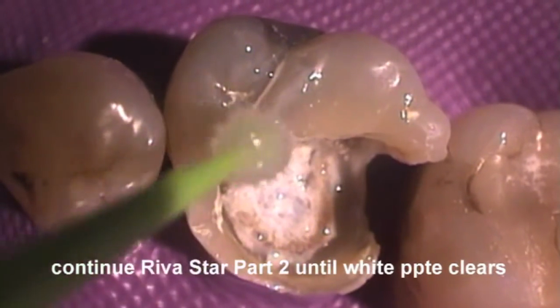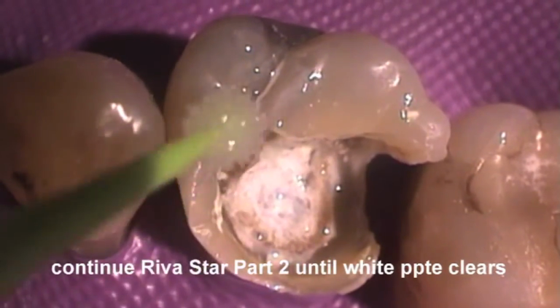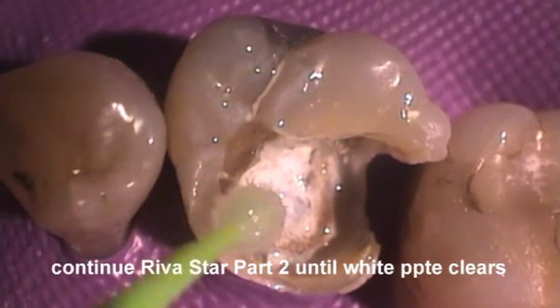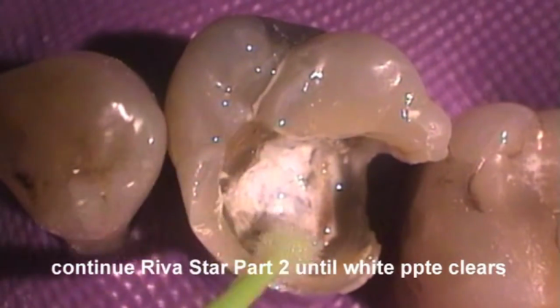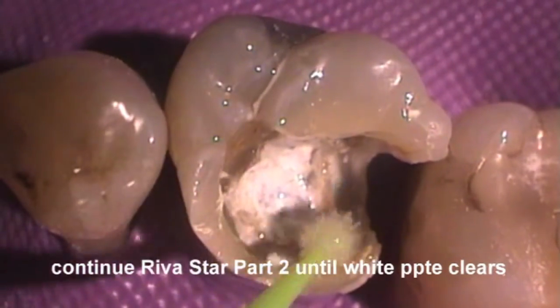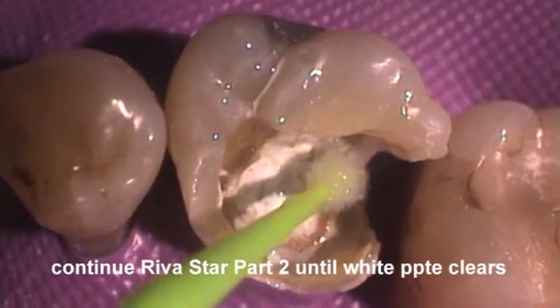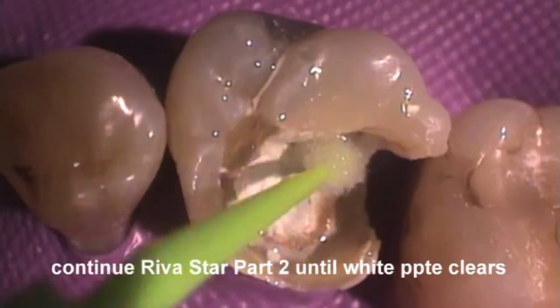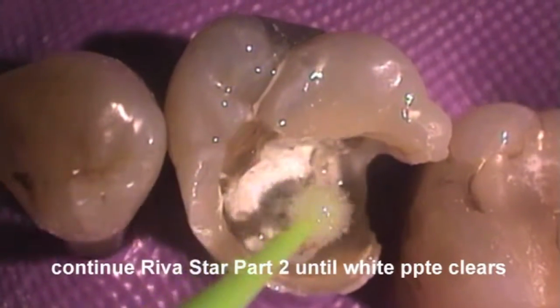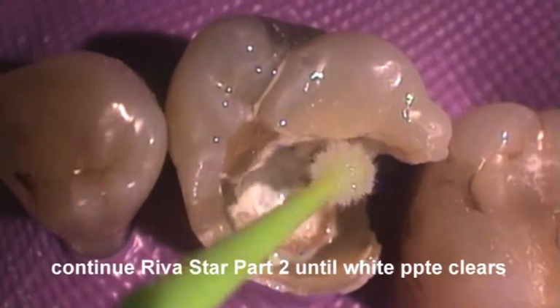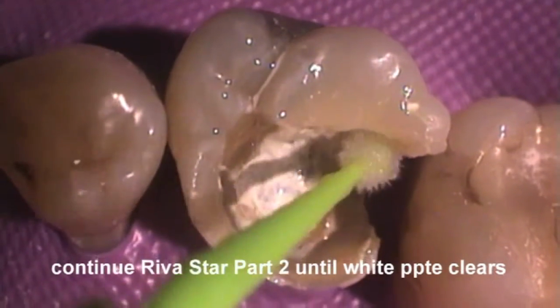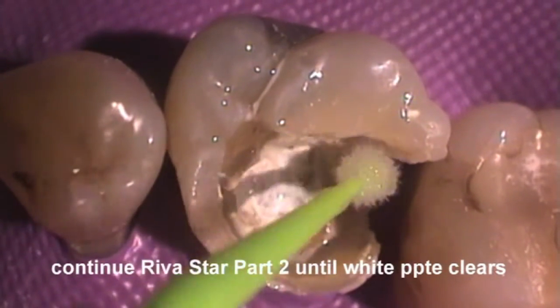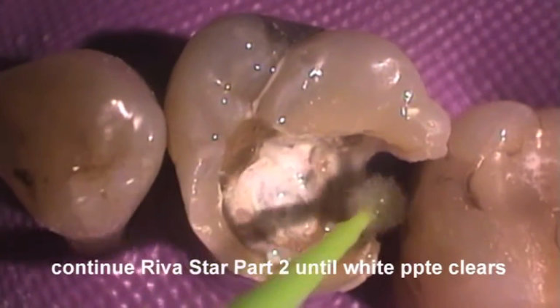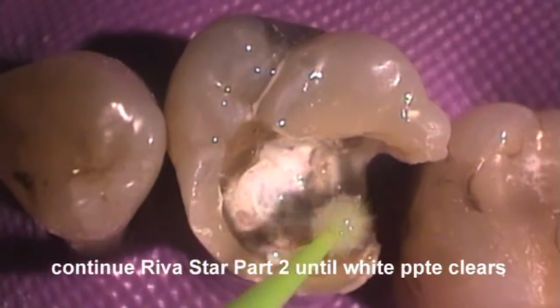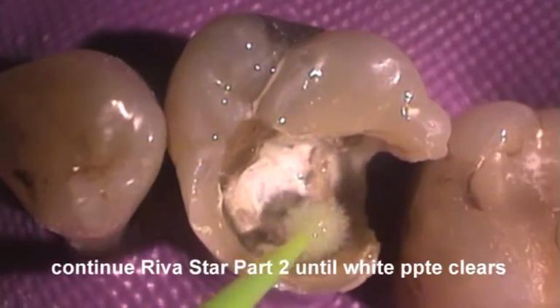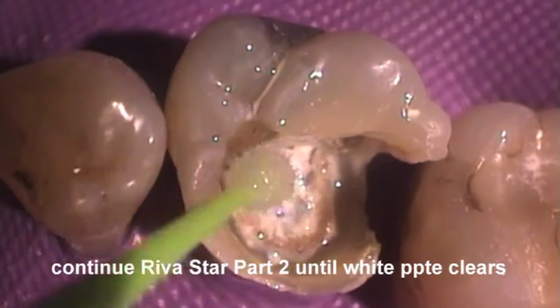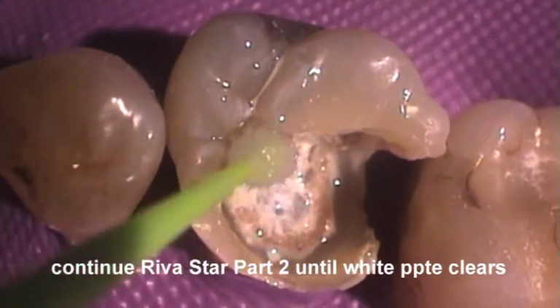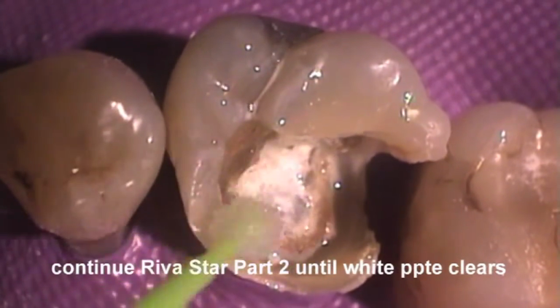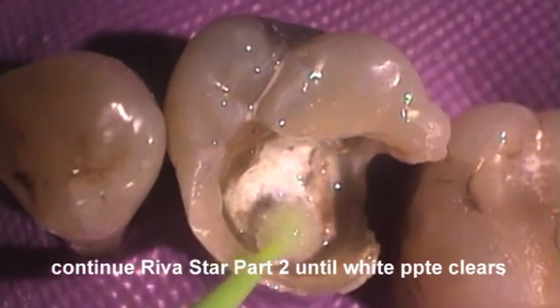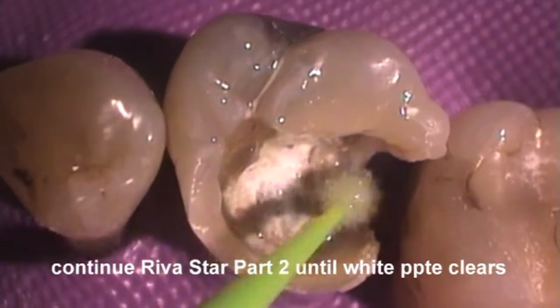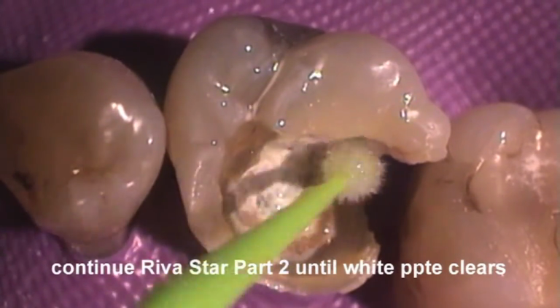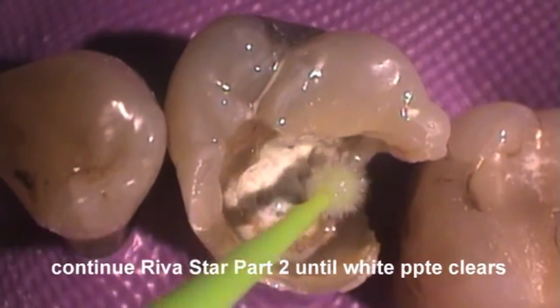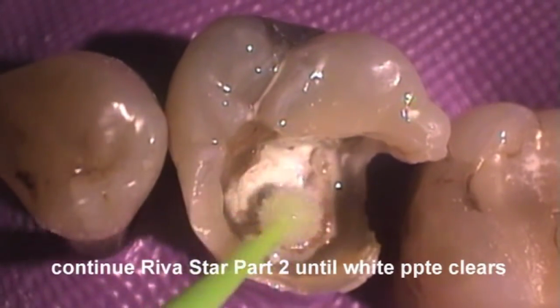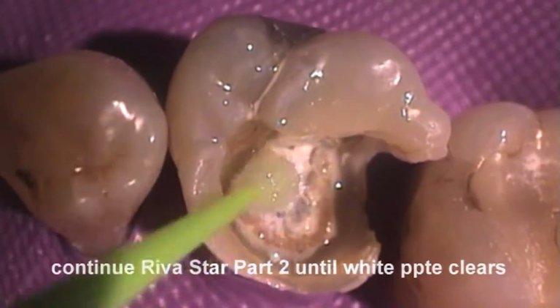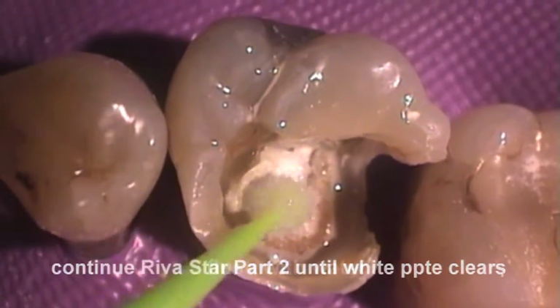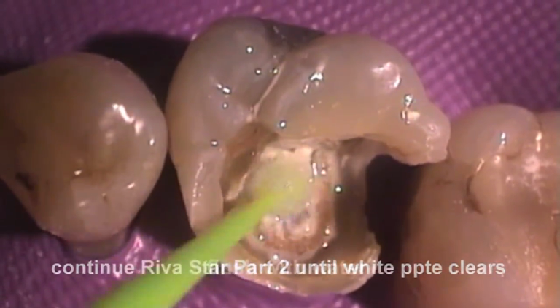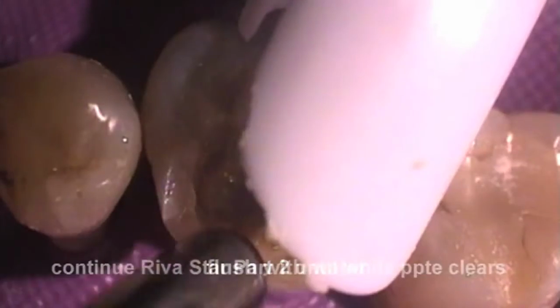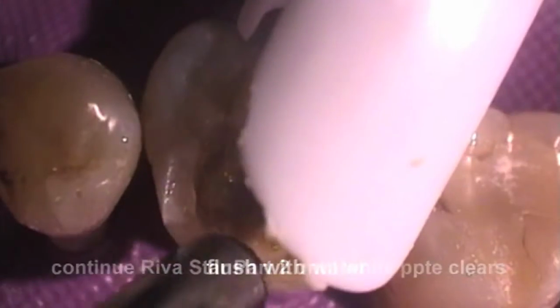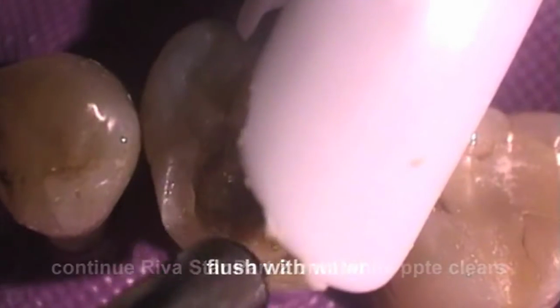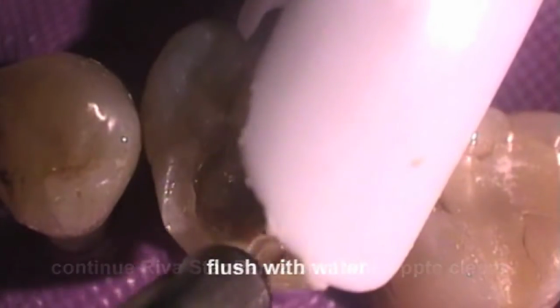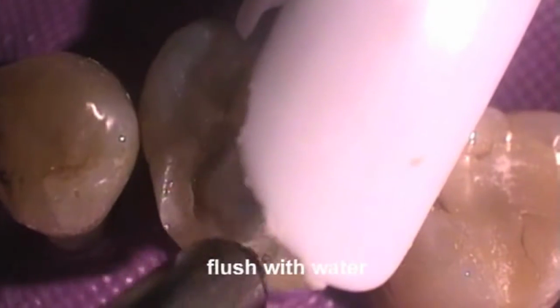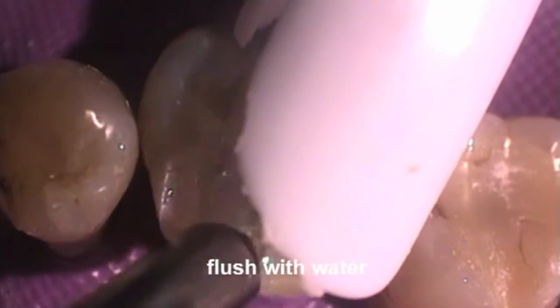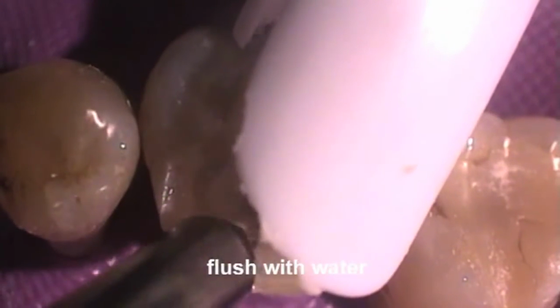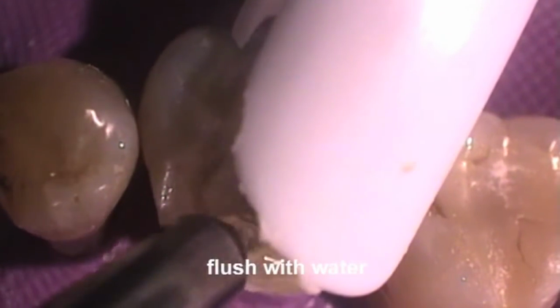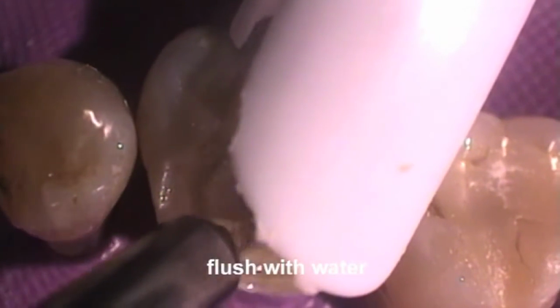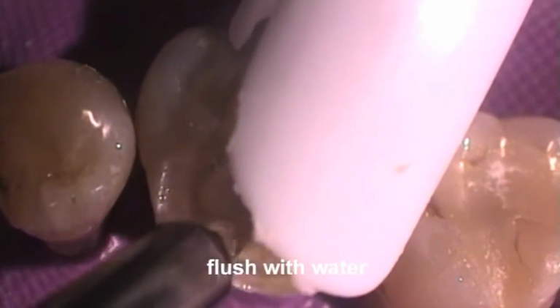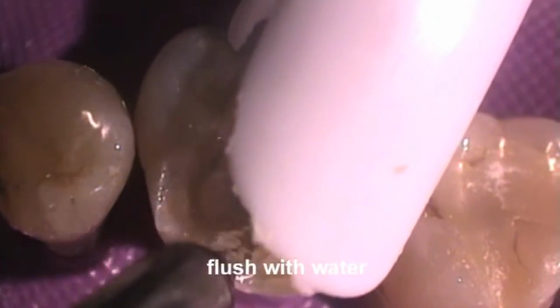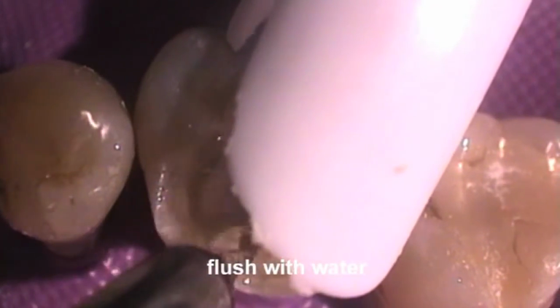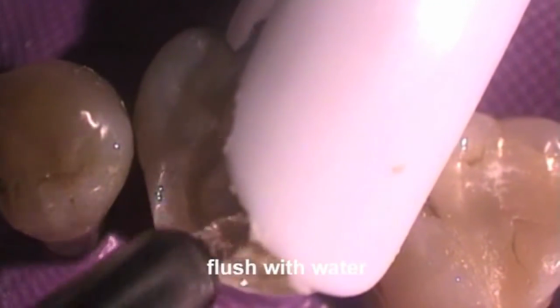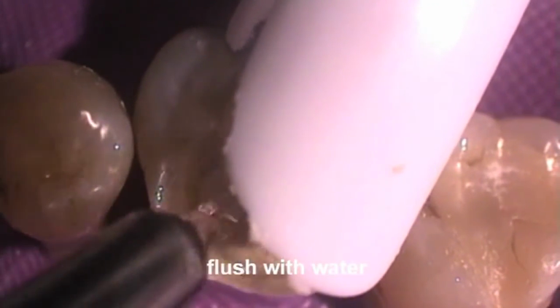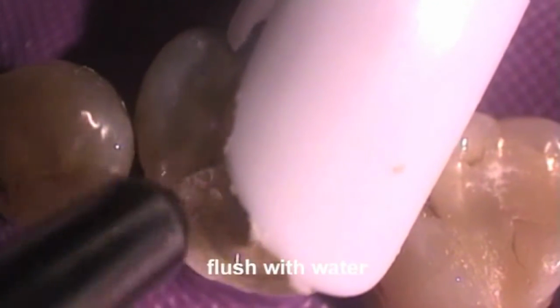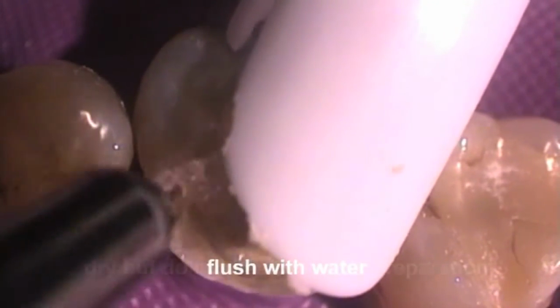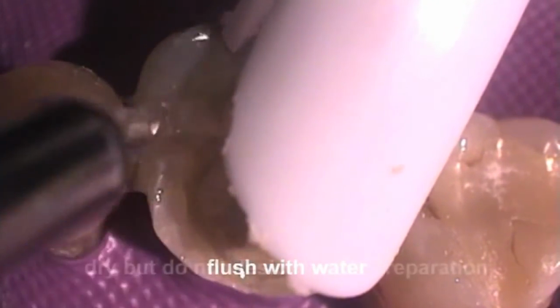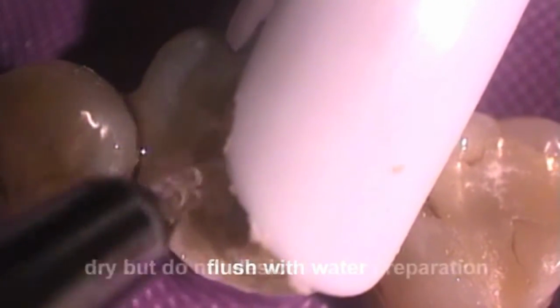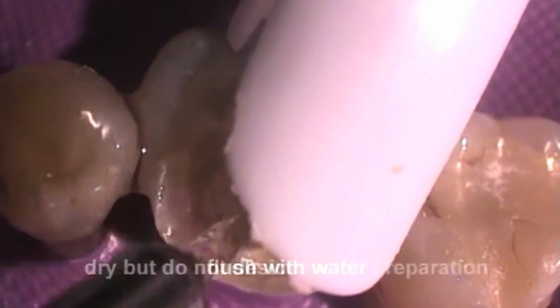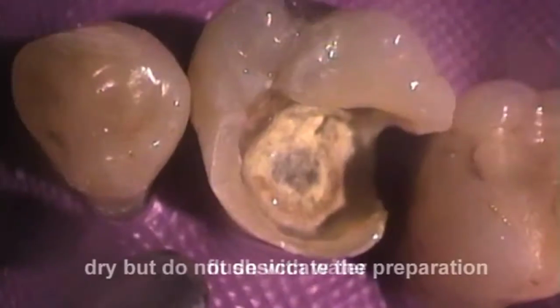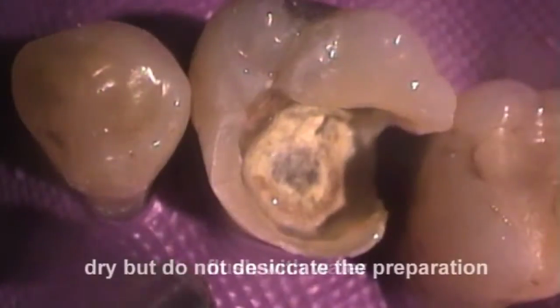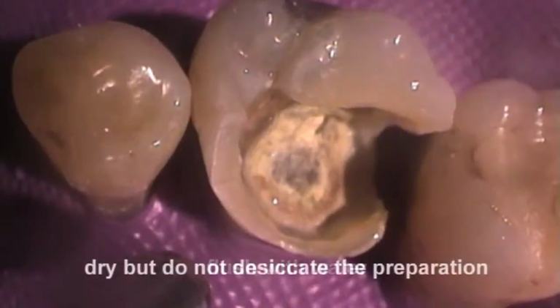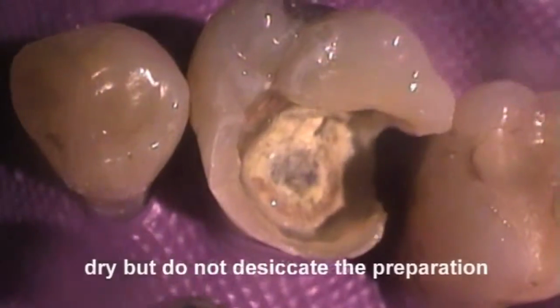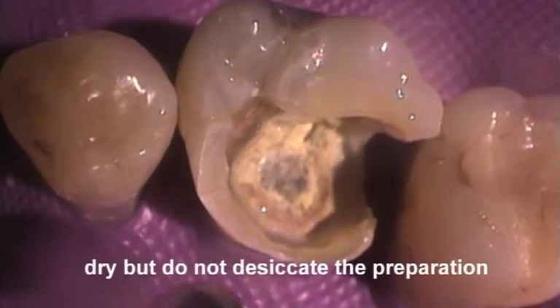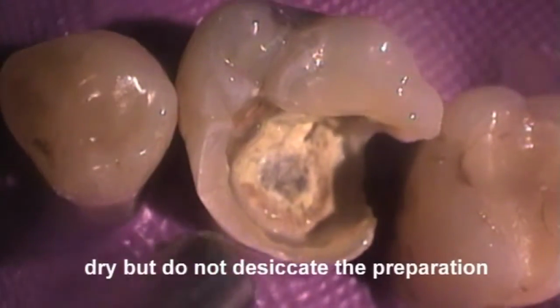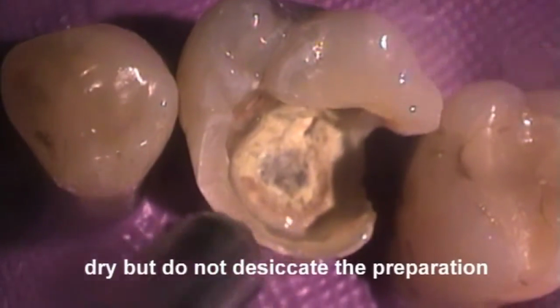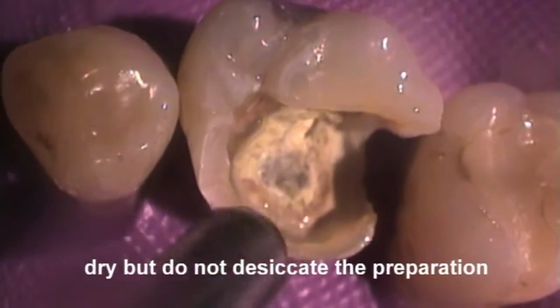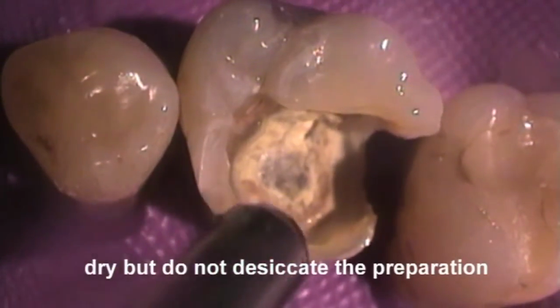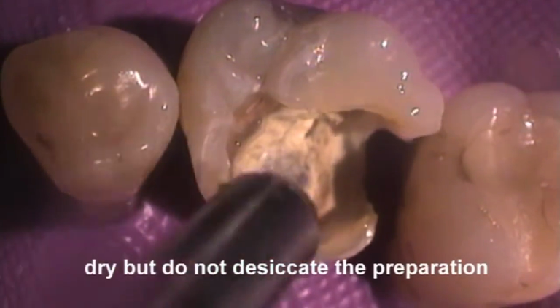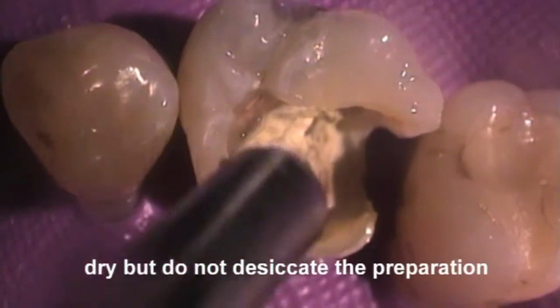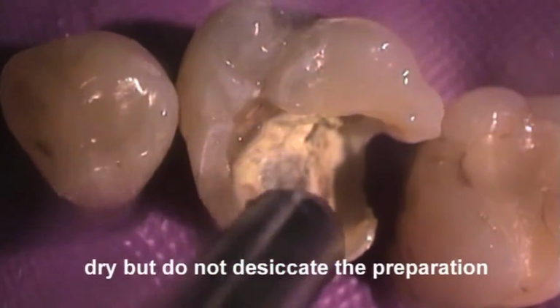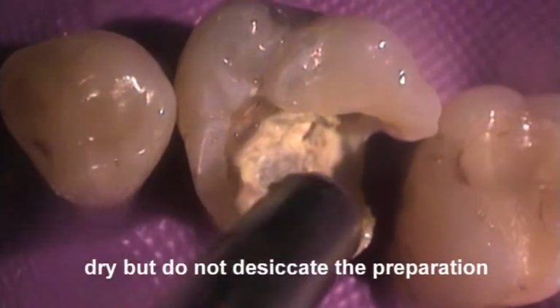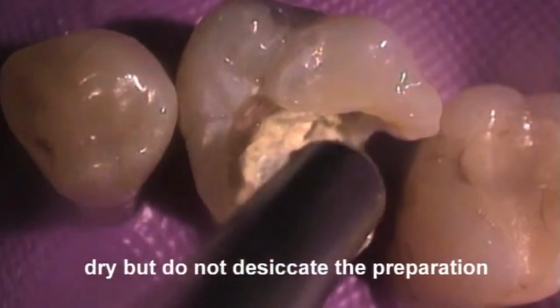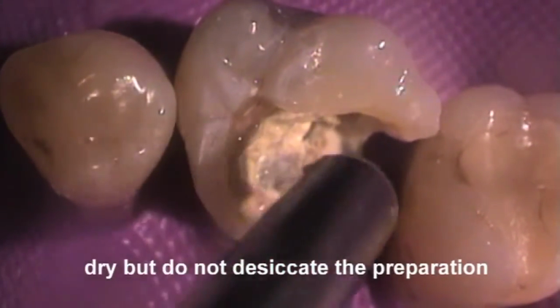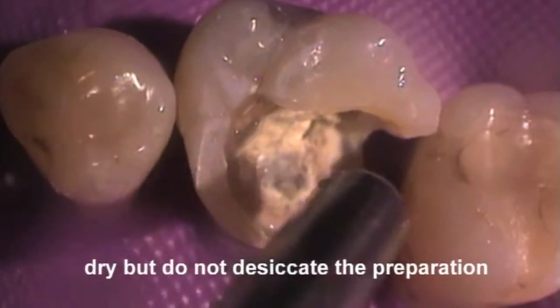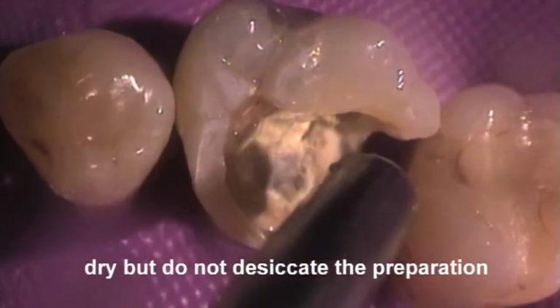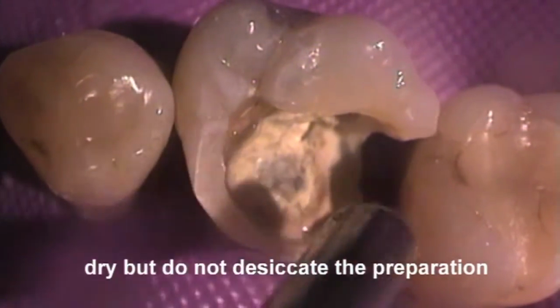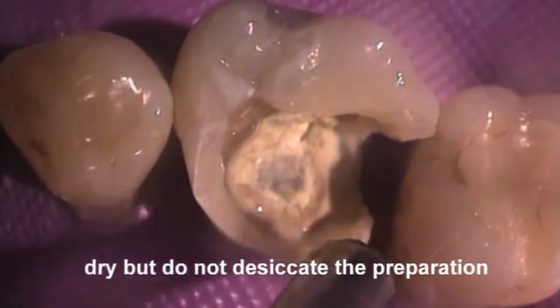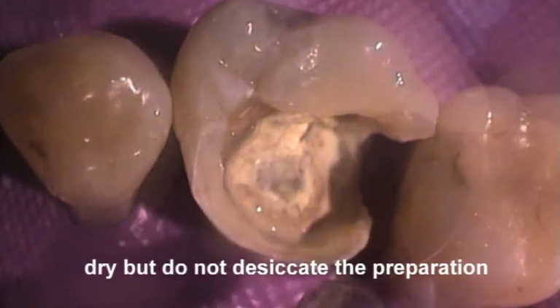Immediately following potassium iodide application, flush the cavity with water. Dry but do not desiccate the preparation.